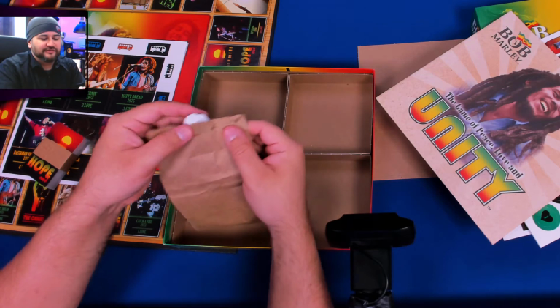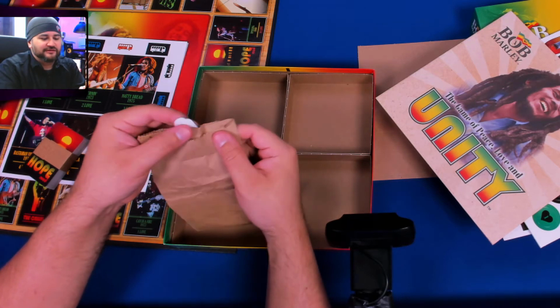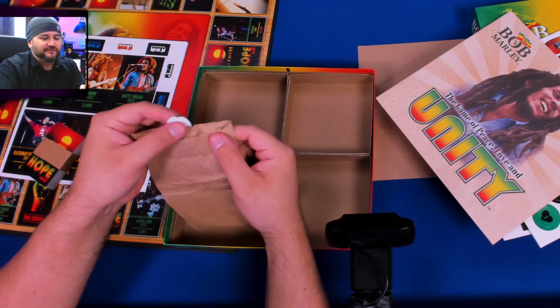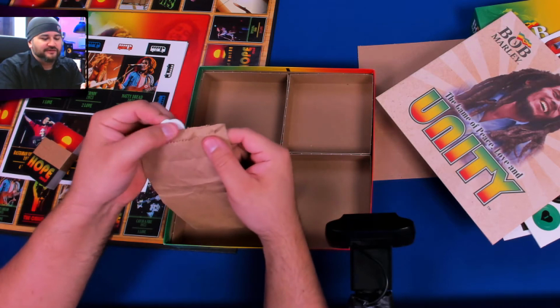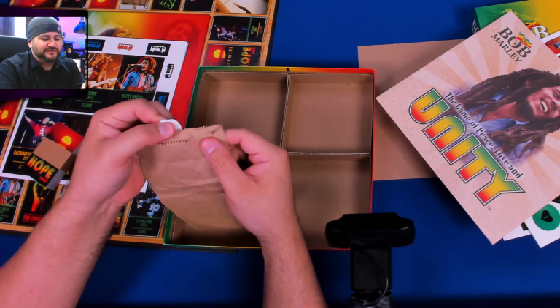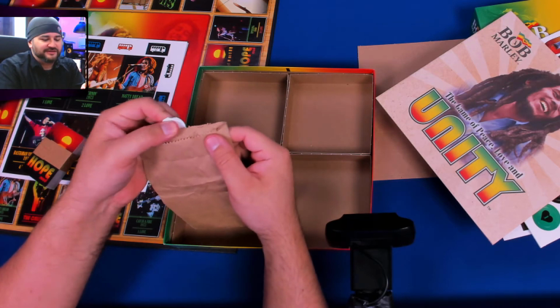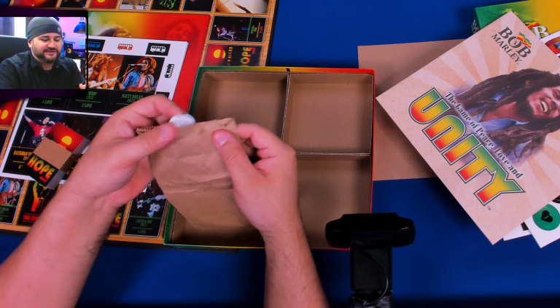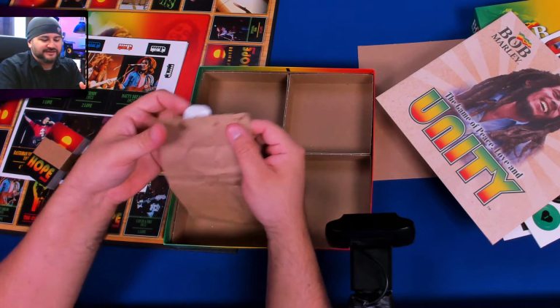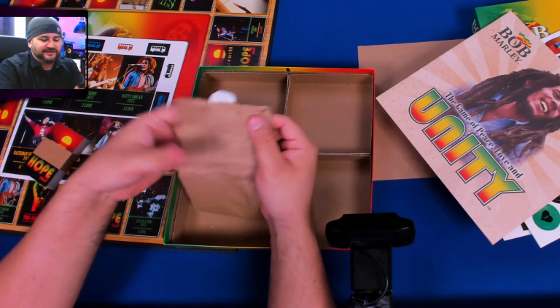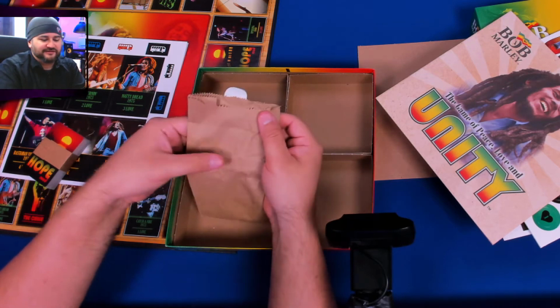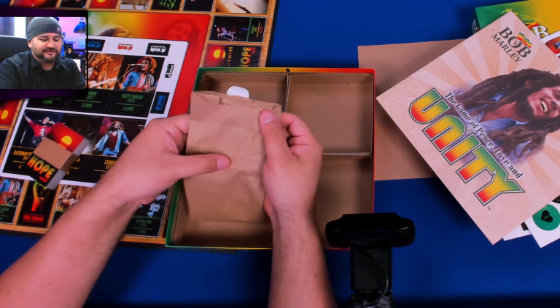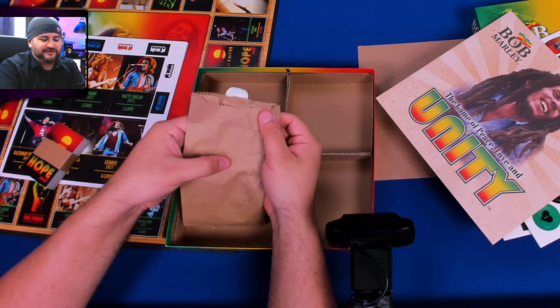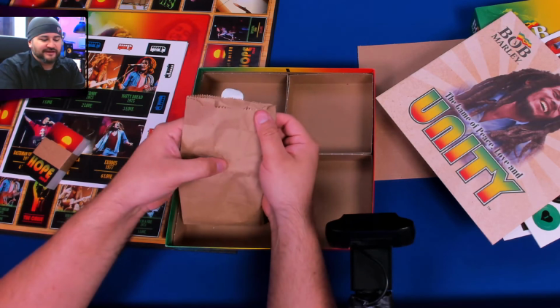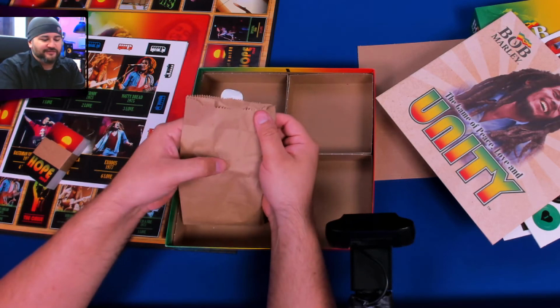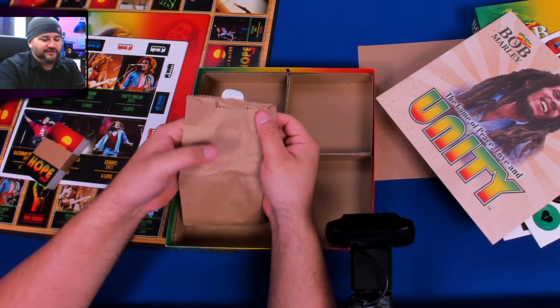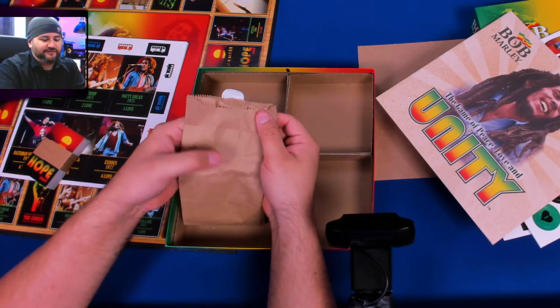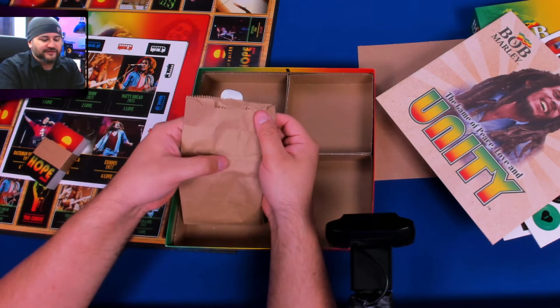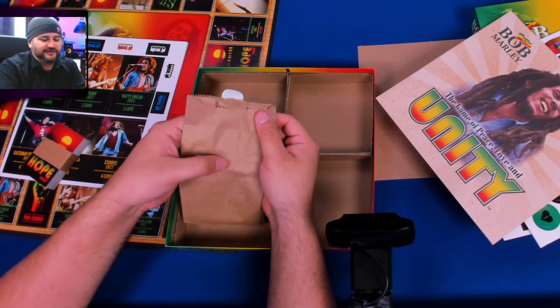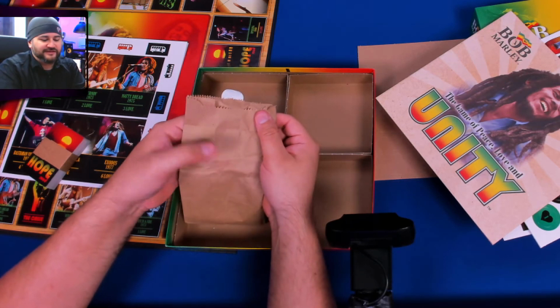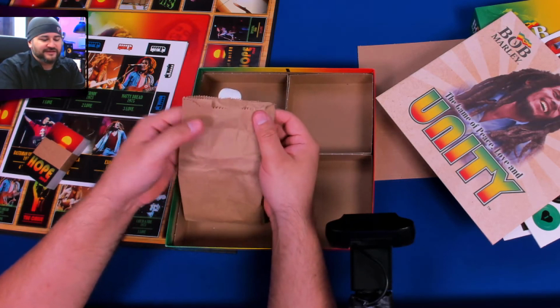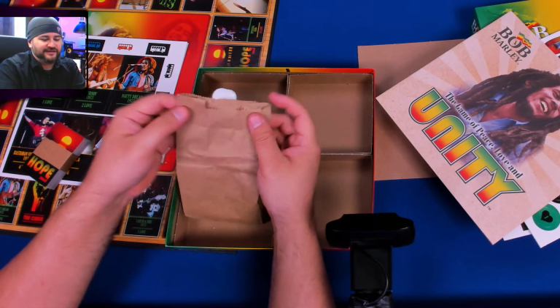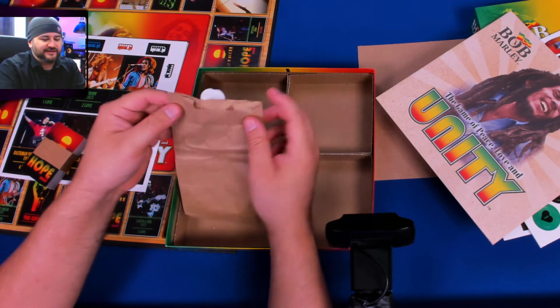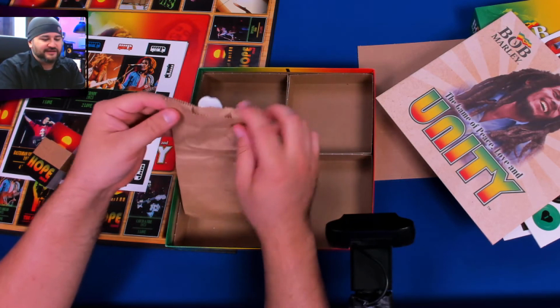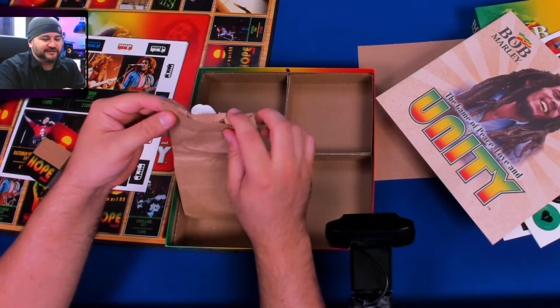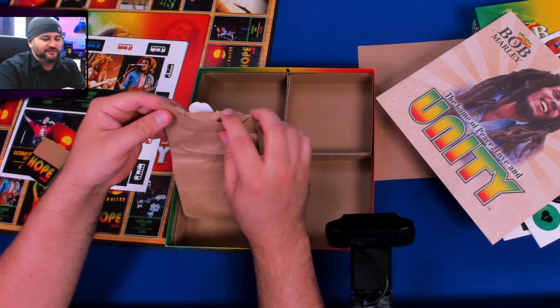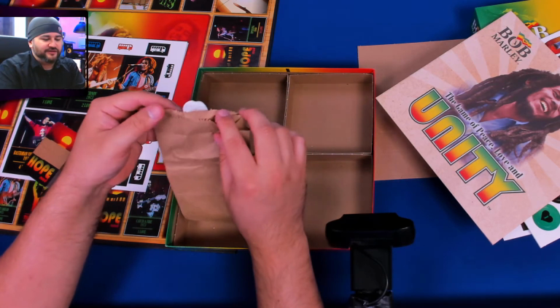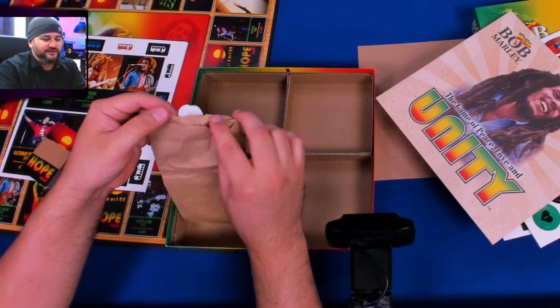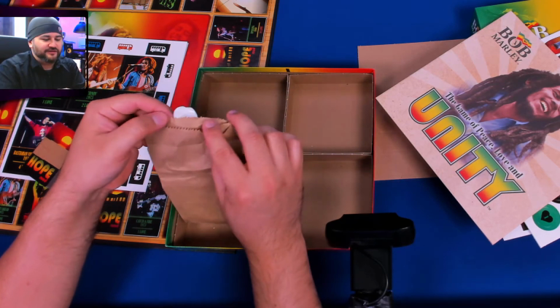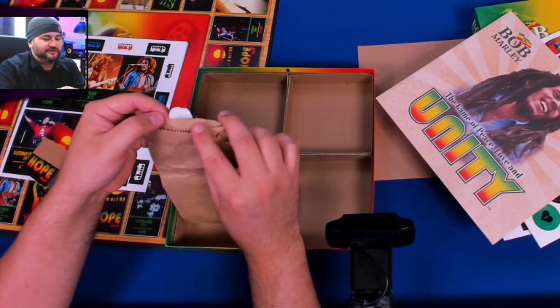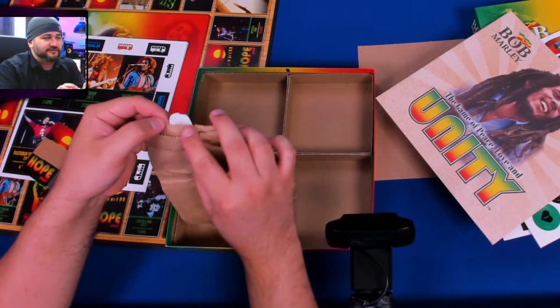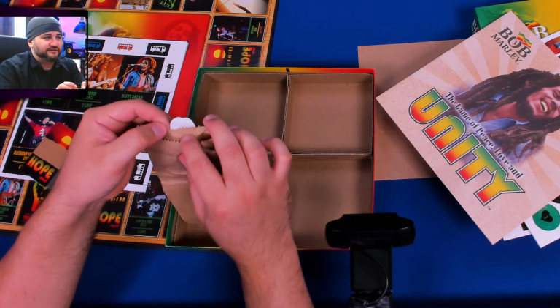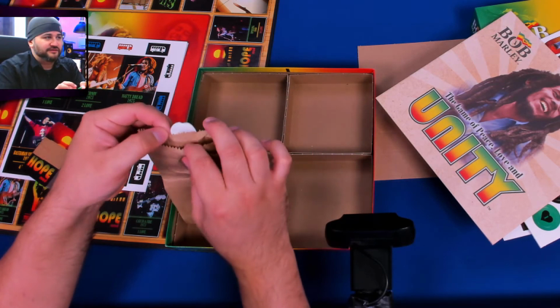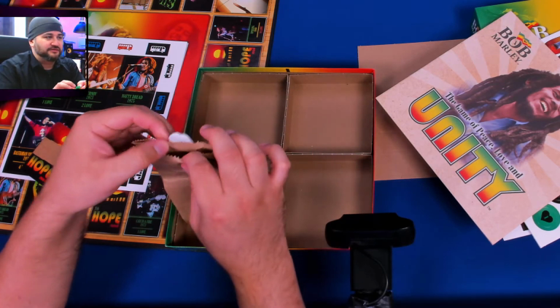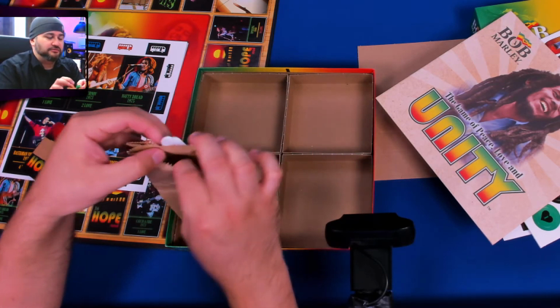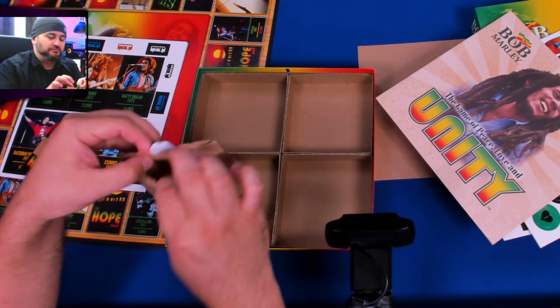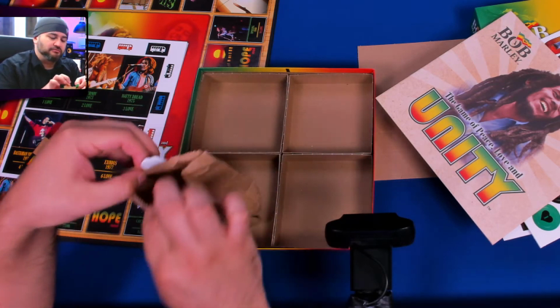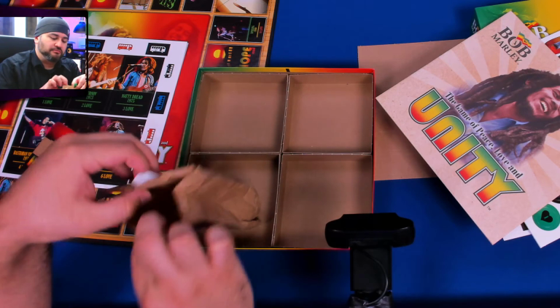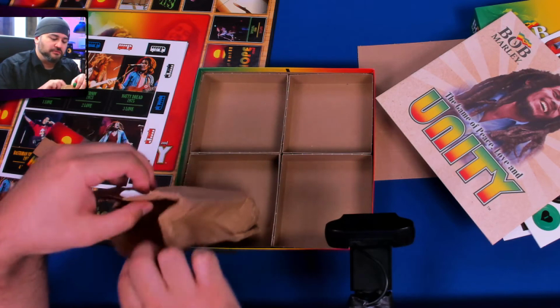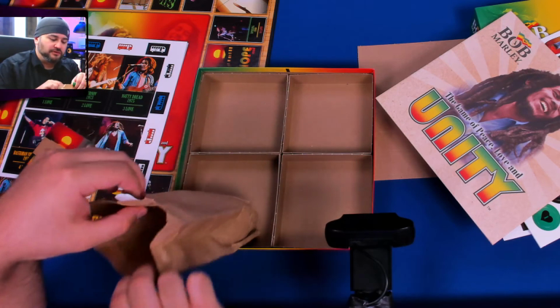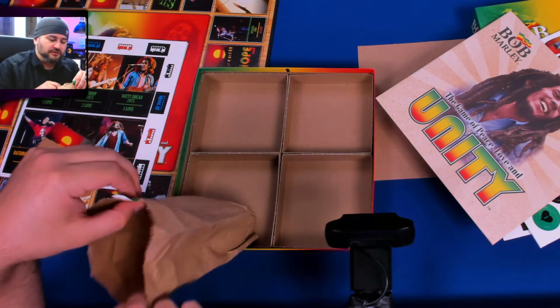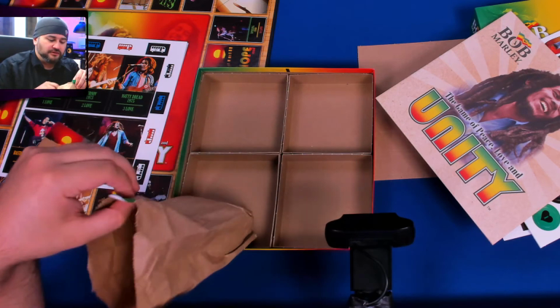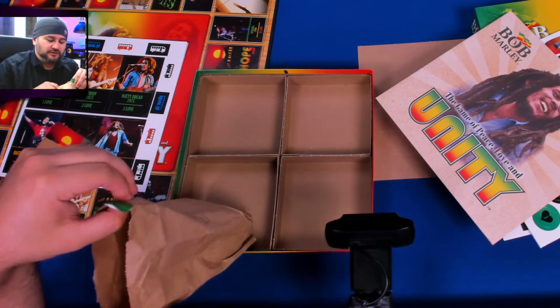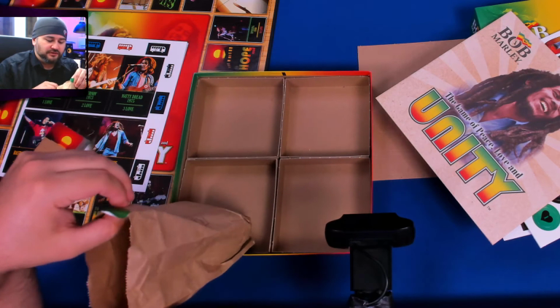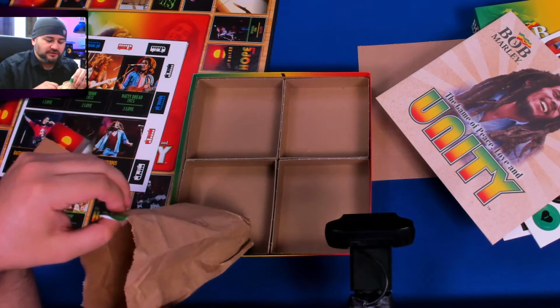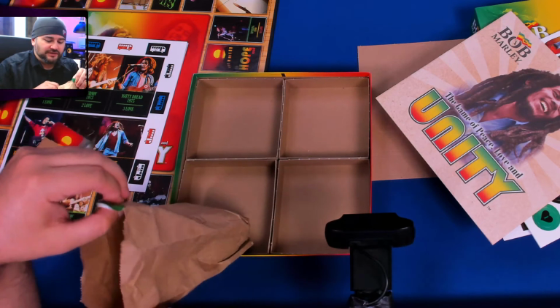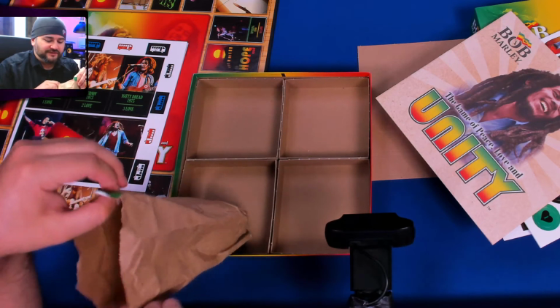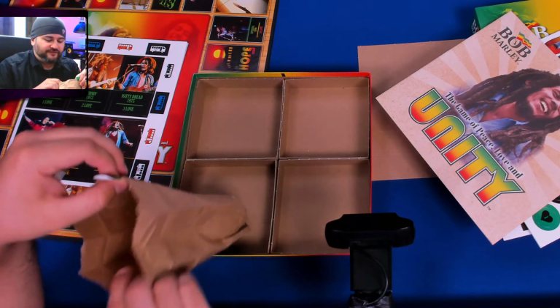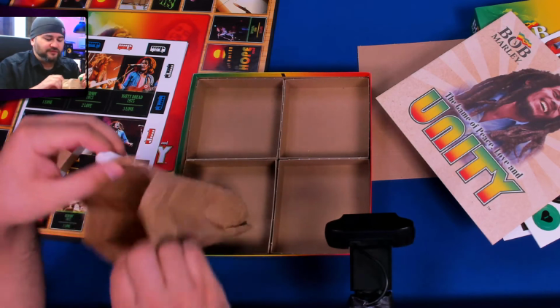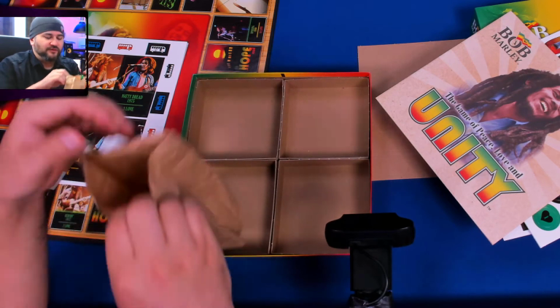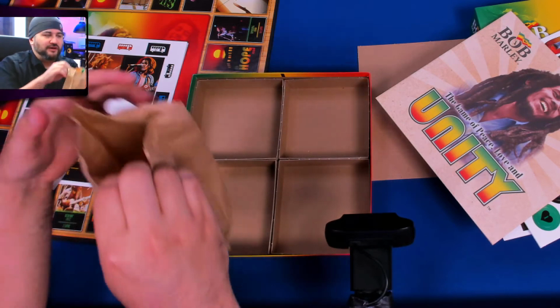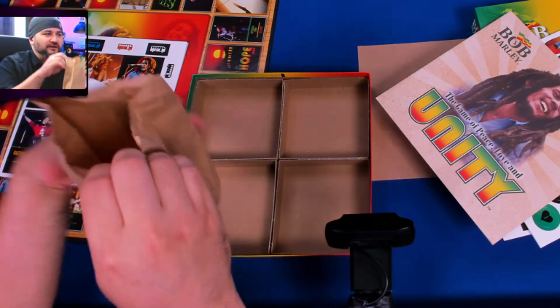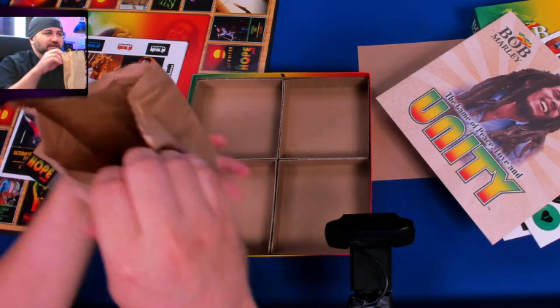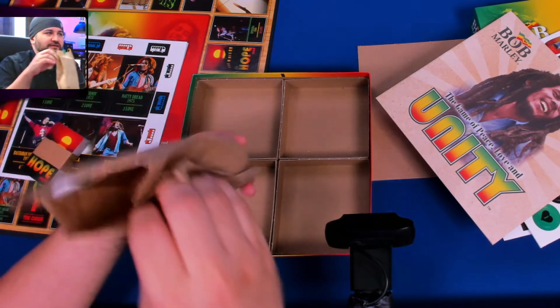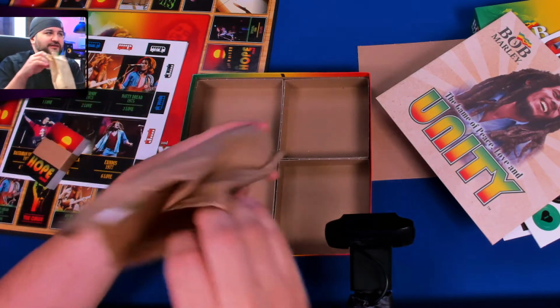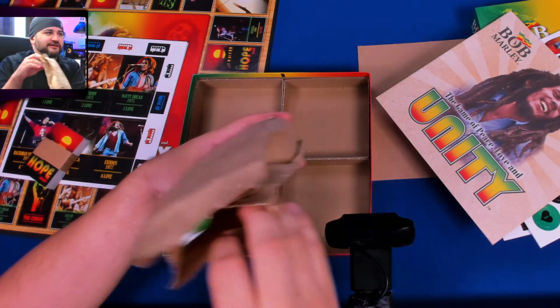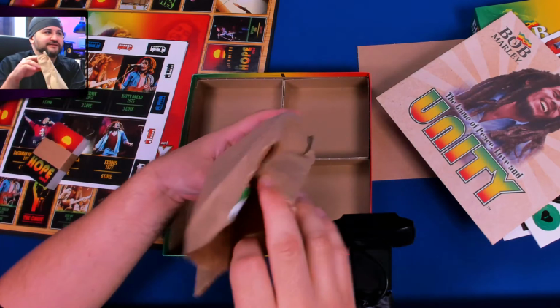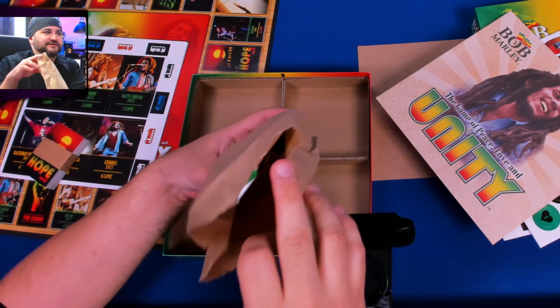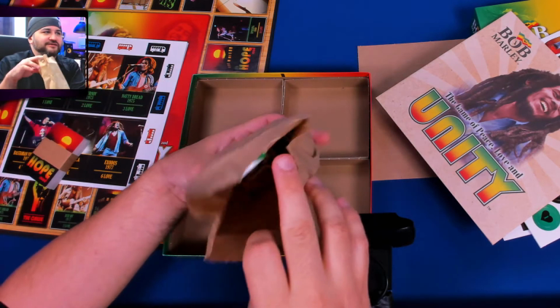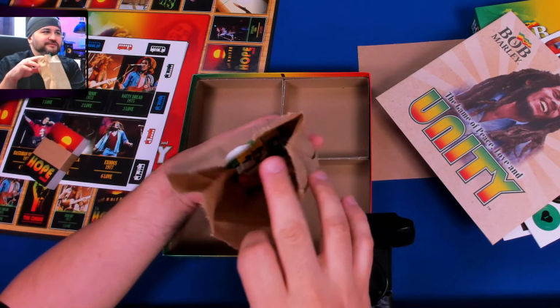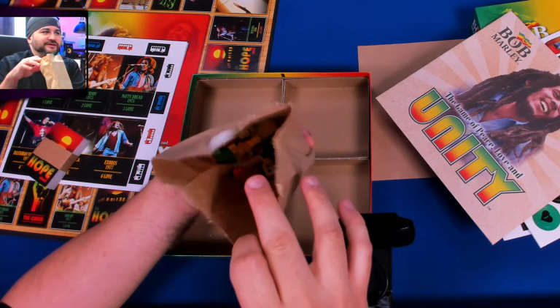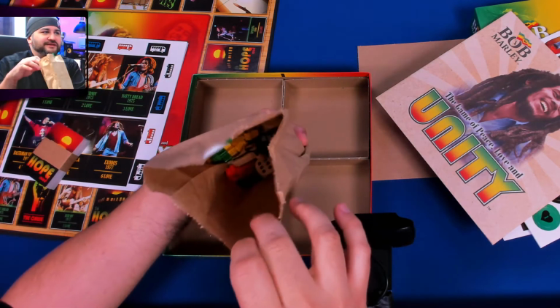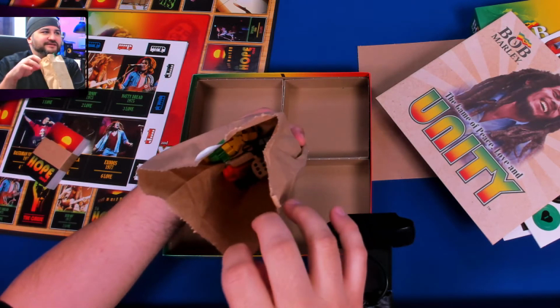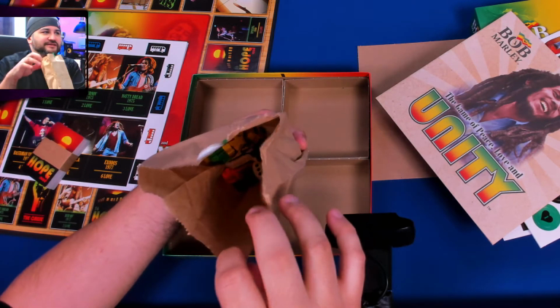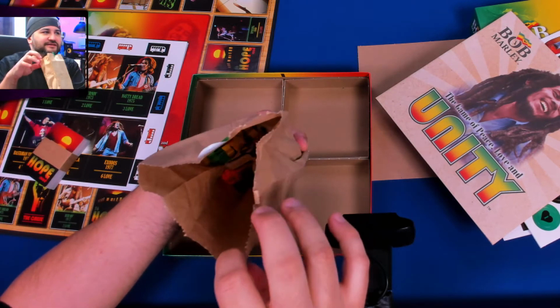This sticker came off and it didn't take anything with it, so it'll last for a while. And it's got all the bits in there.